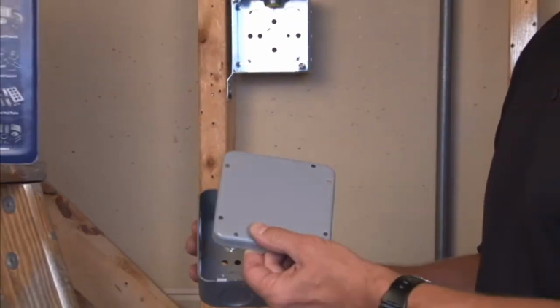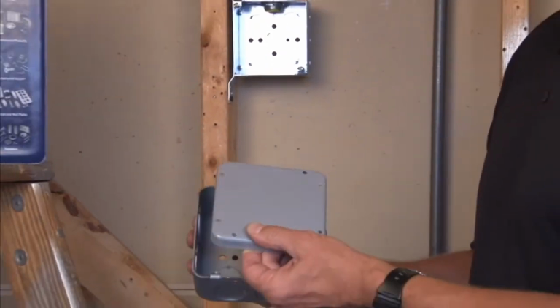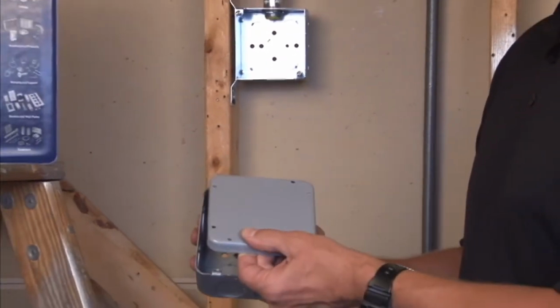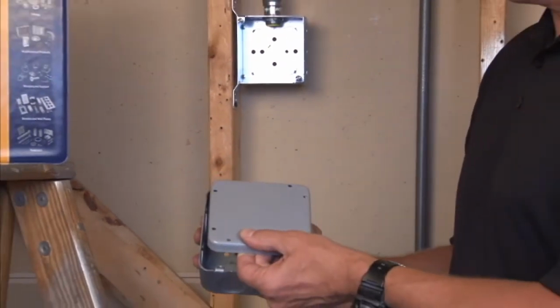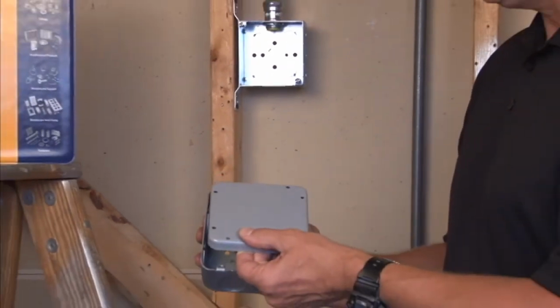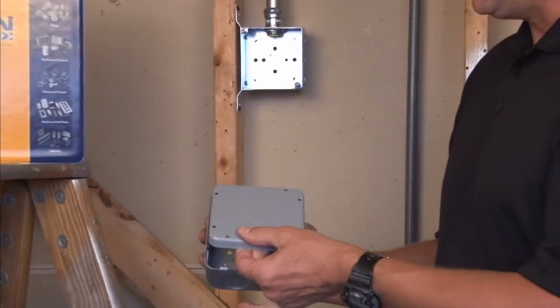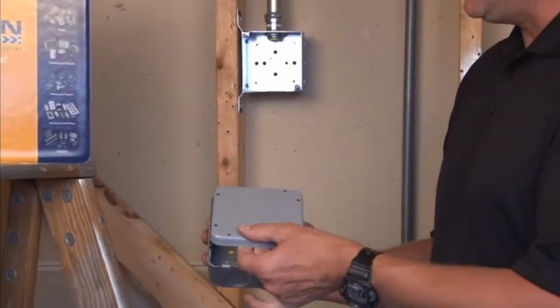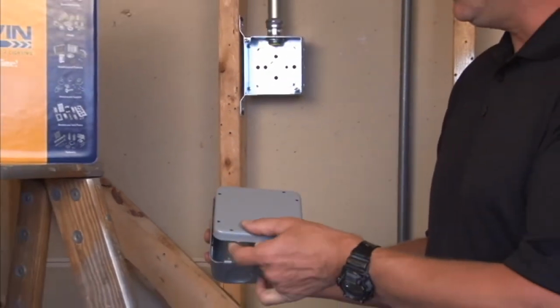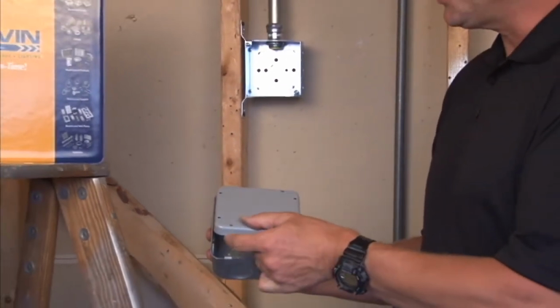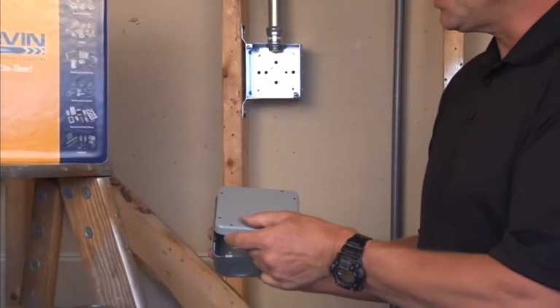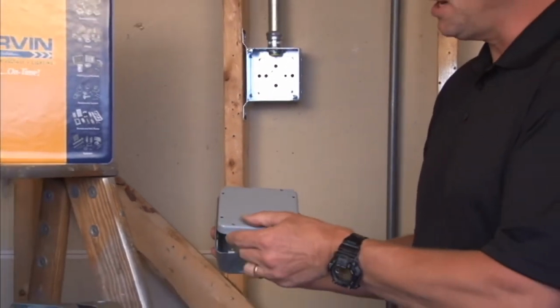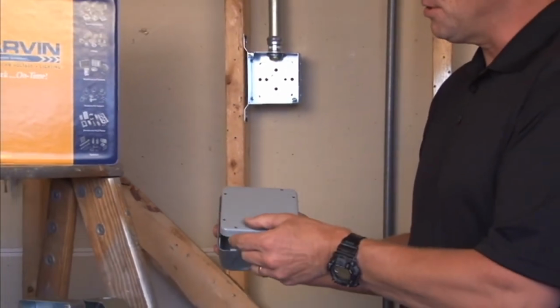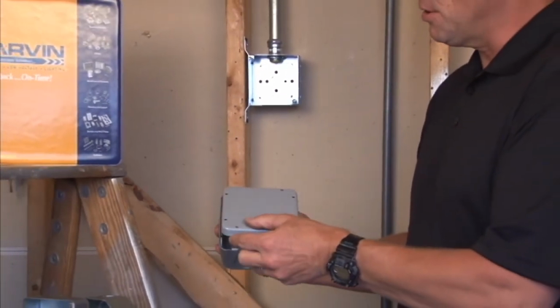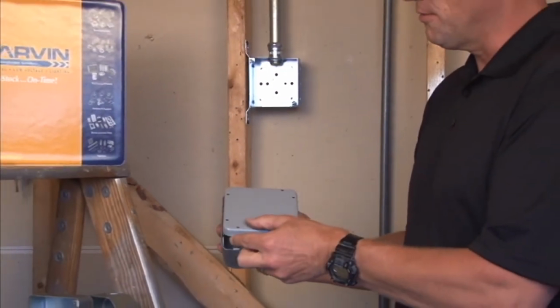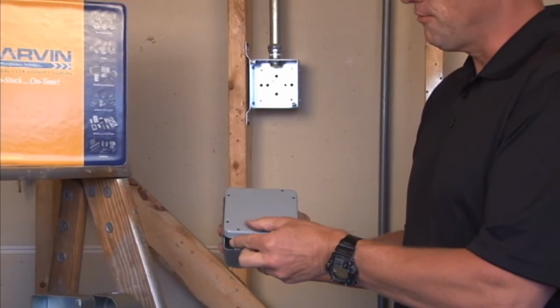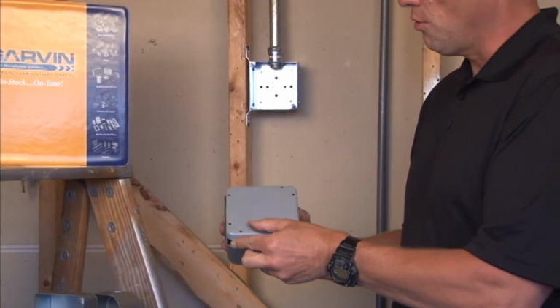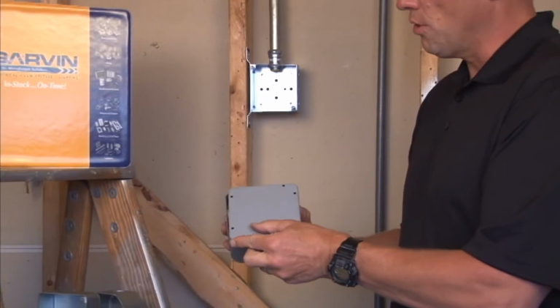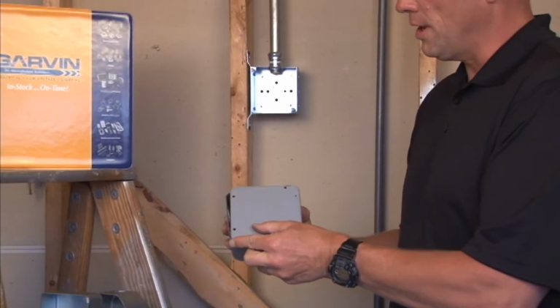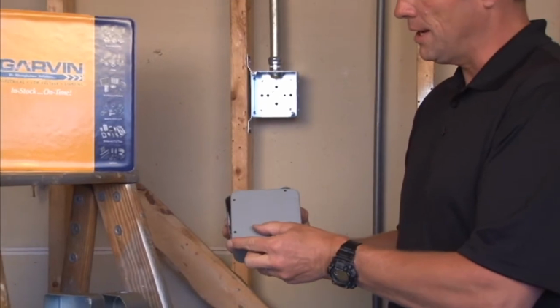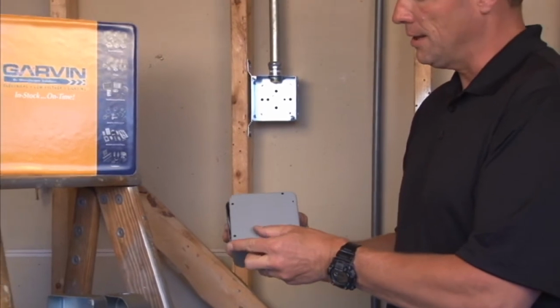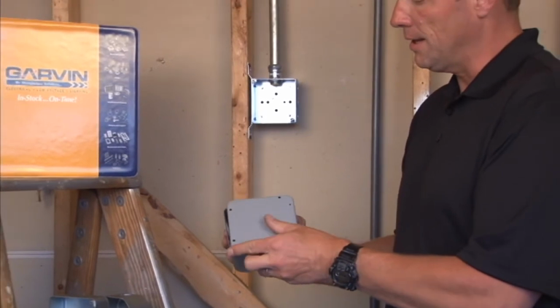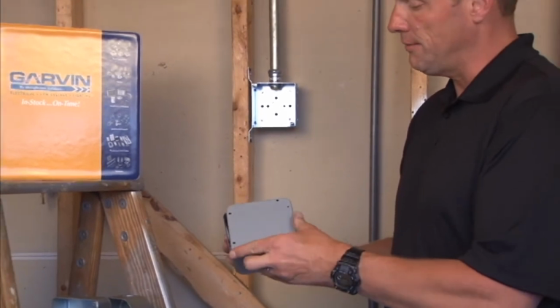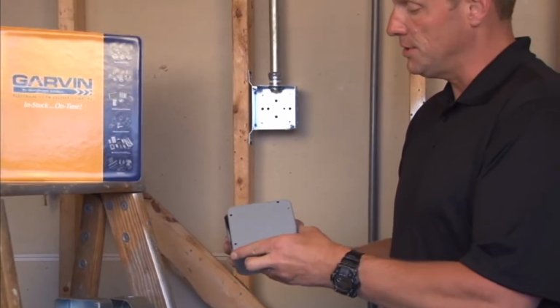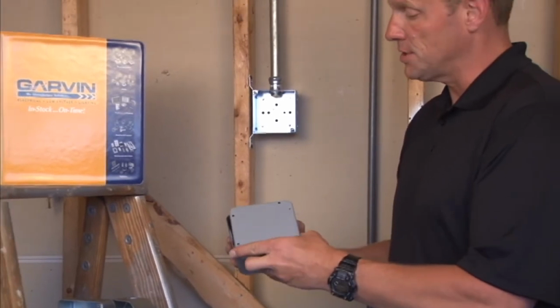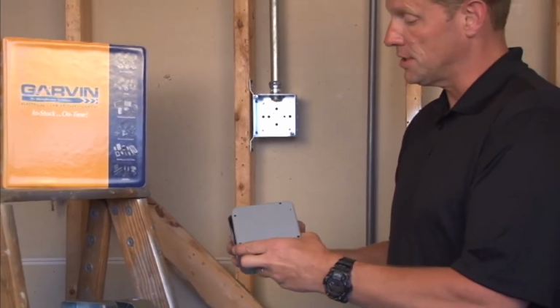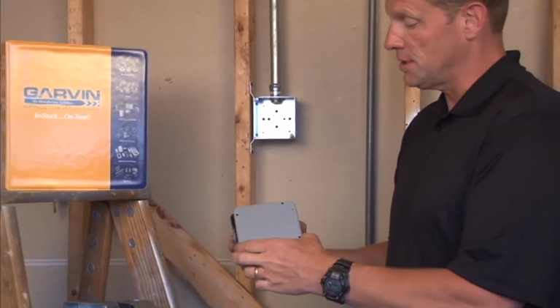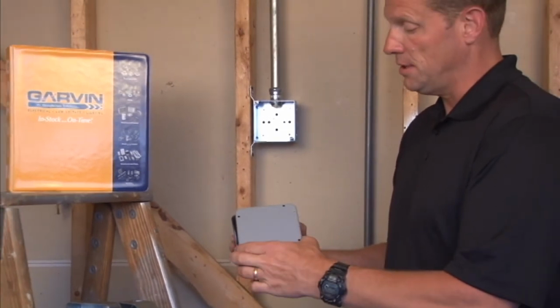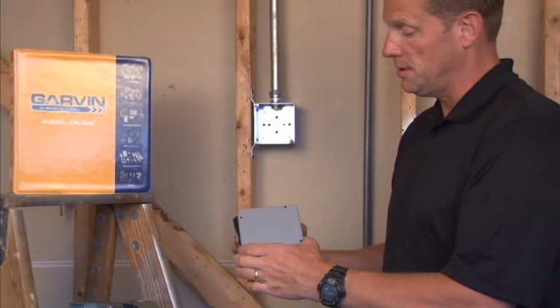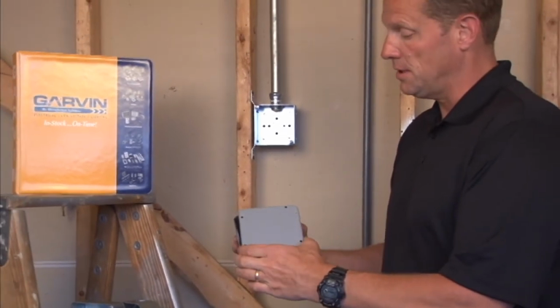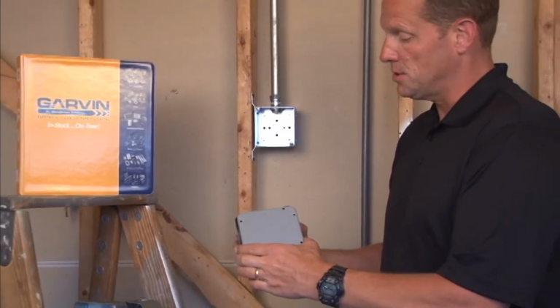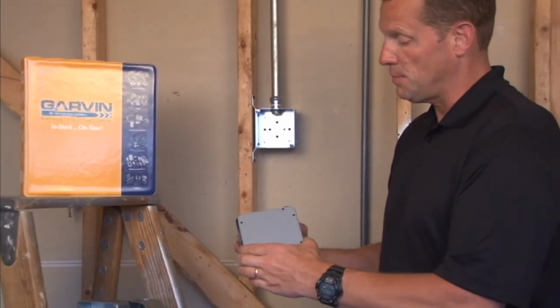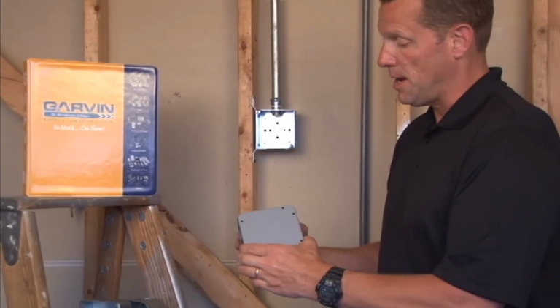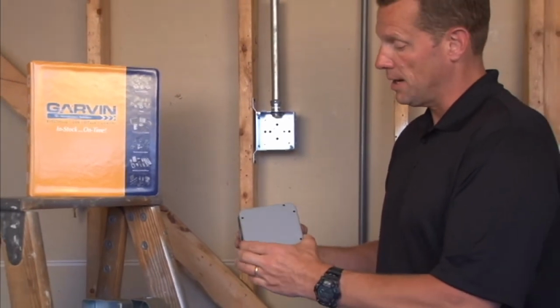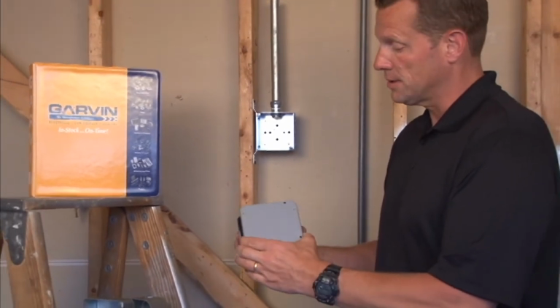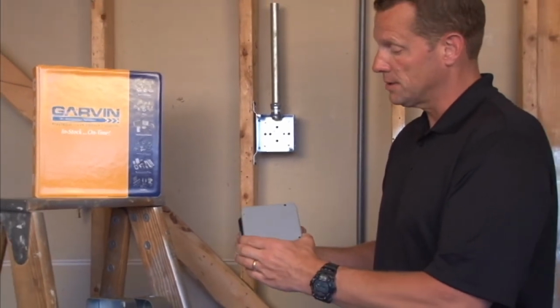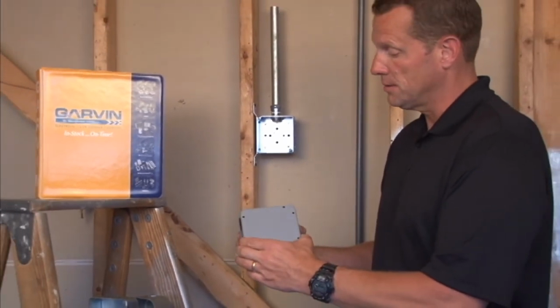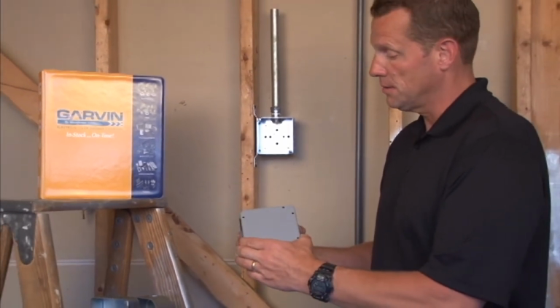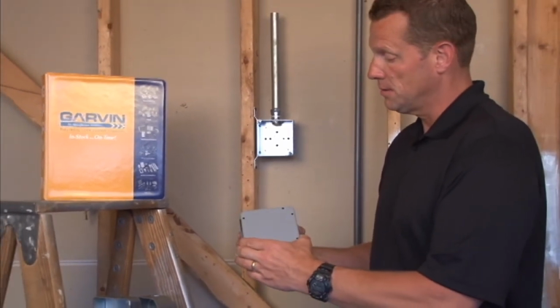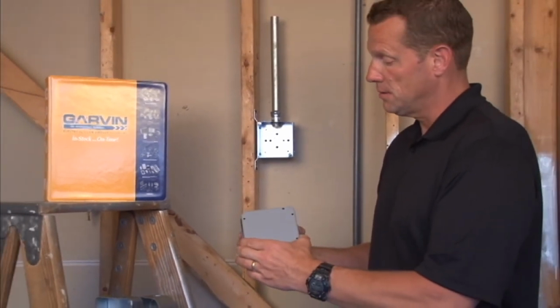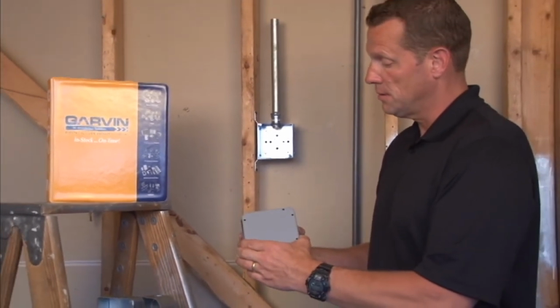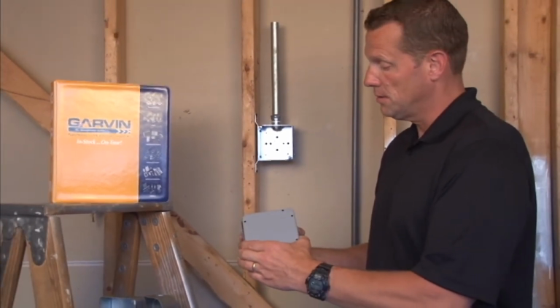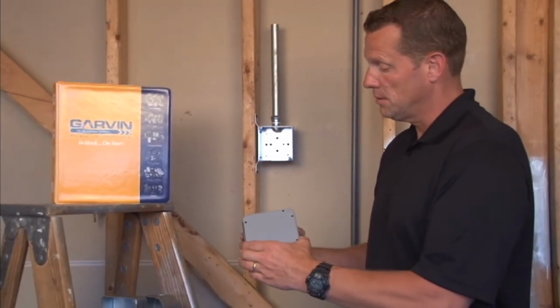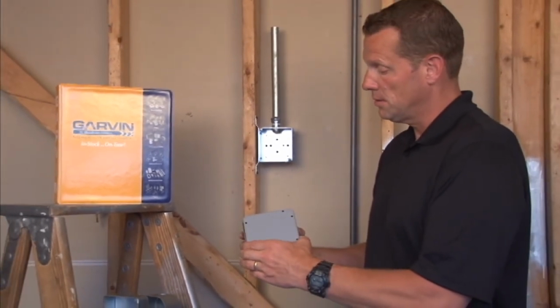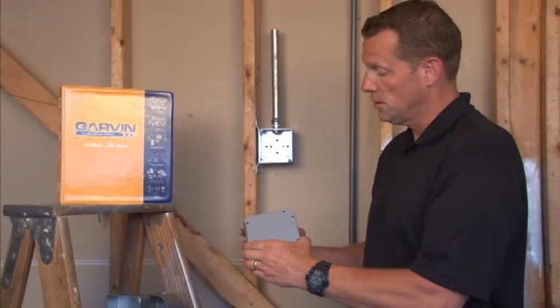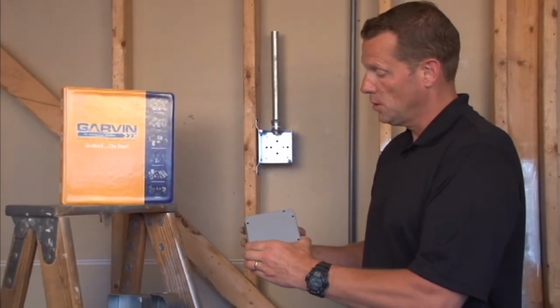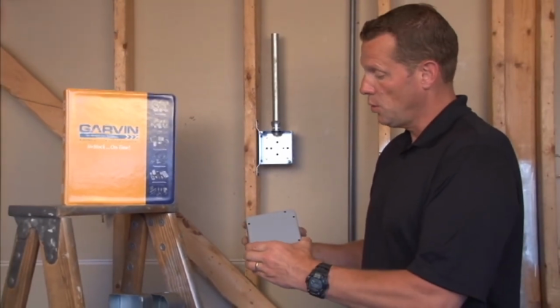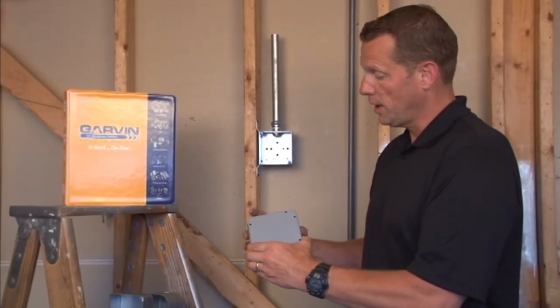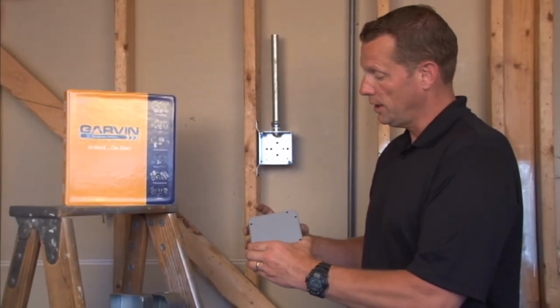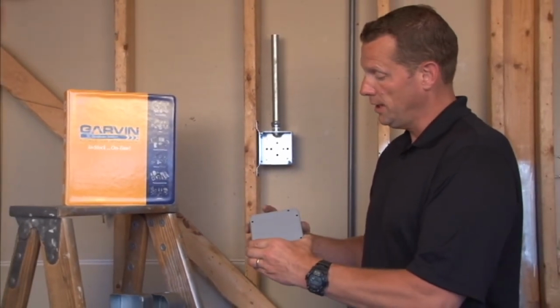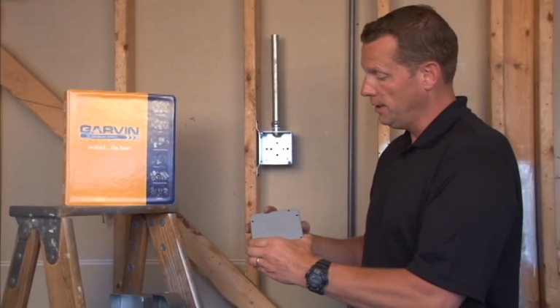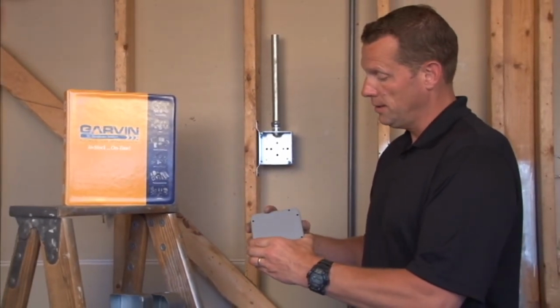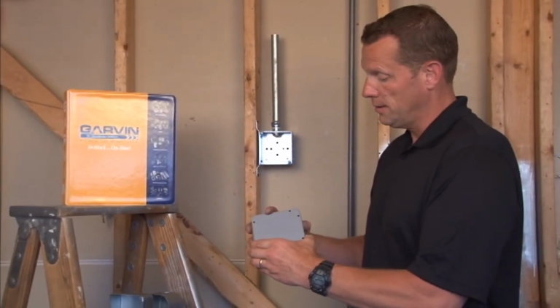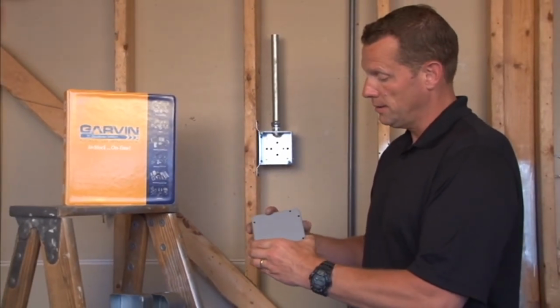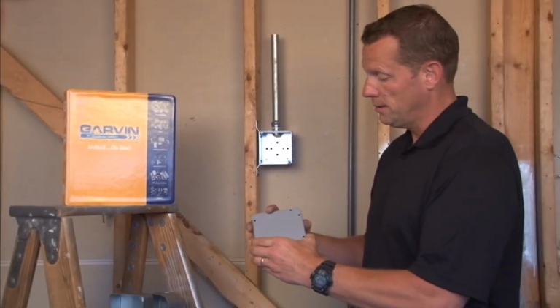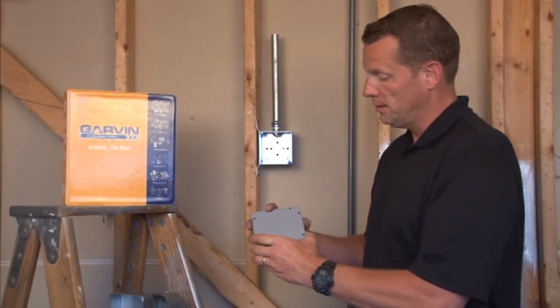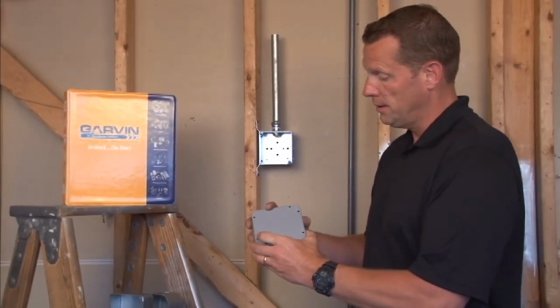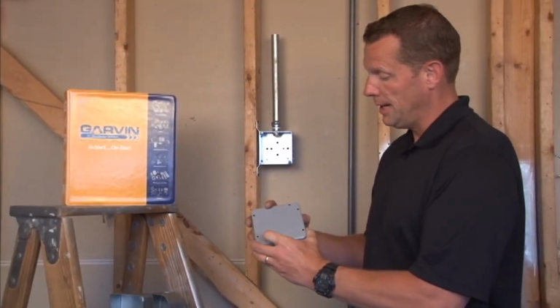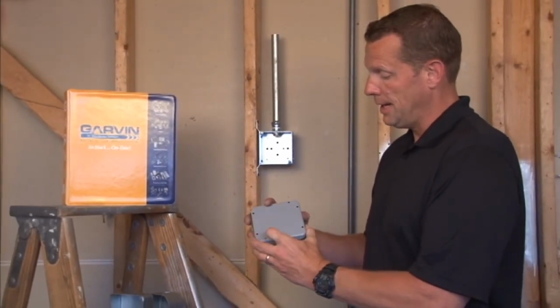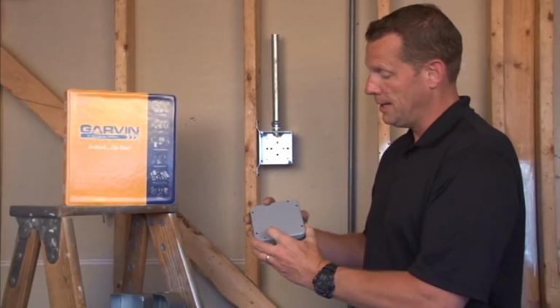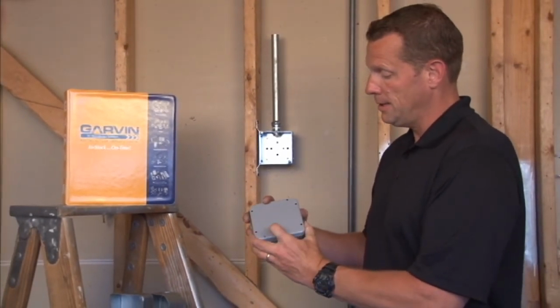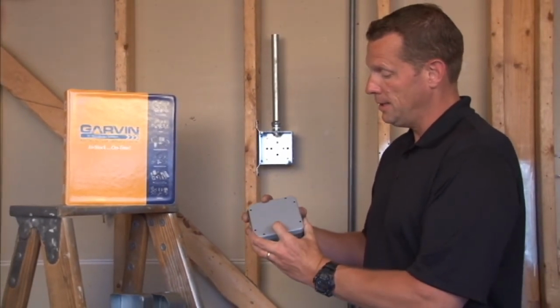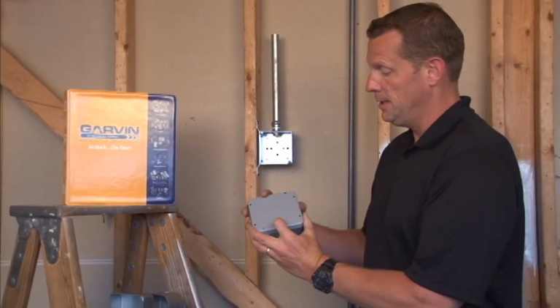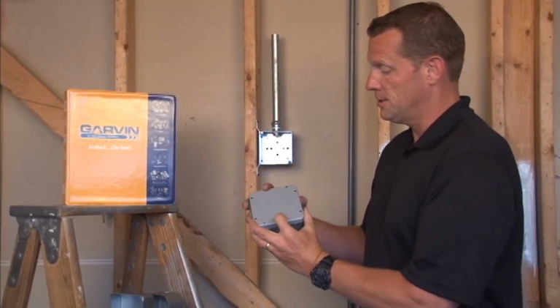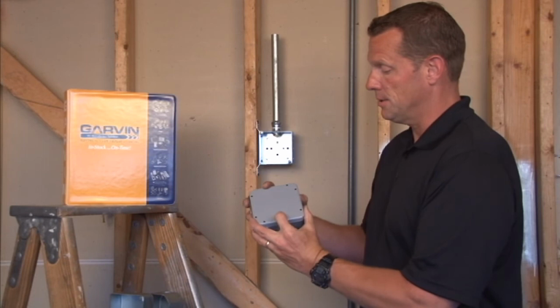The outside diameter holes are meant to fit any standard 4 and 11/16 inch box quickly and easily.